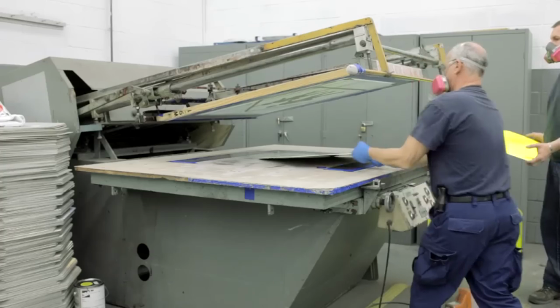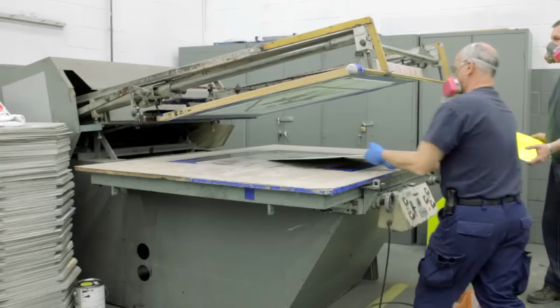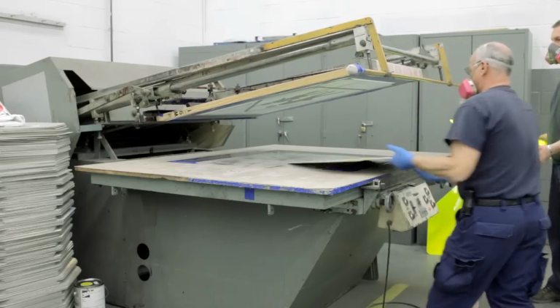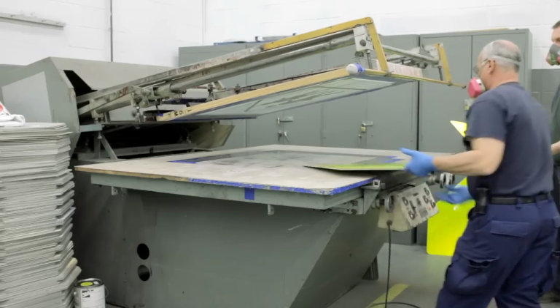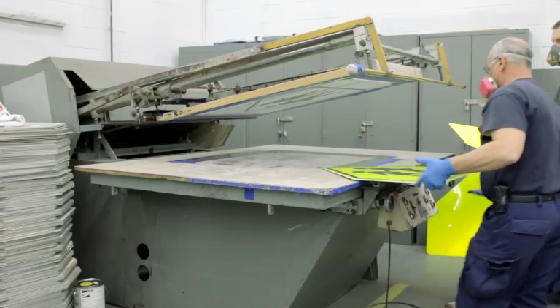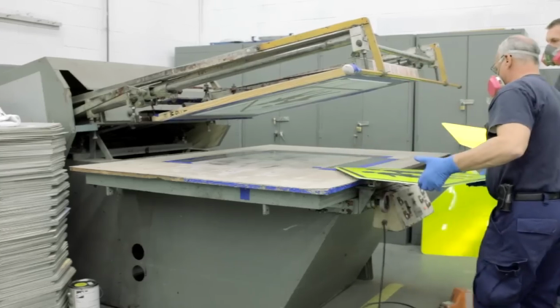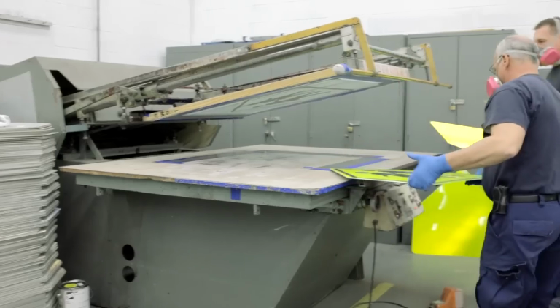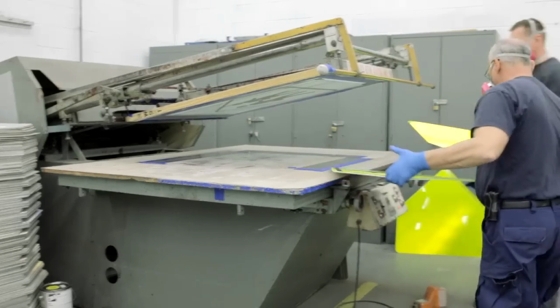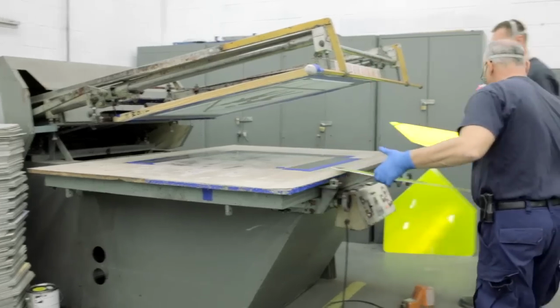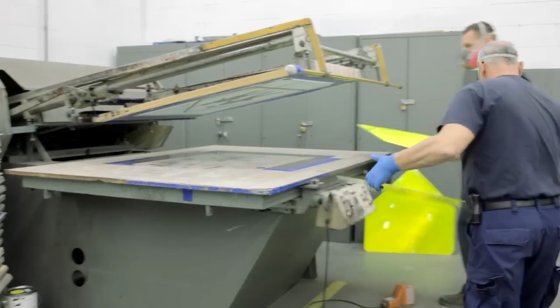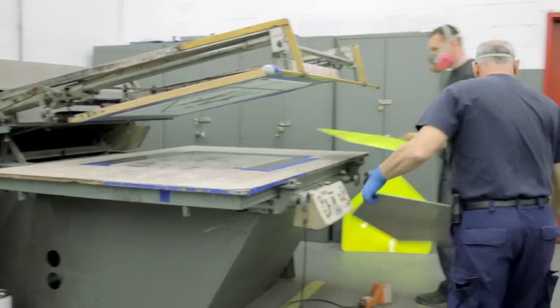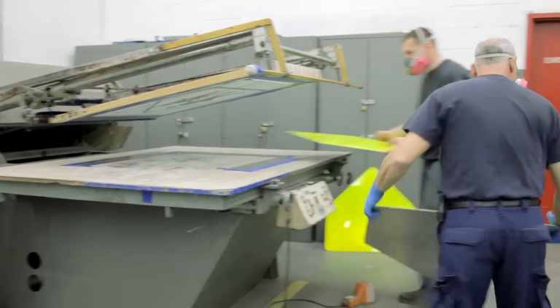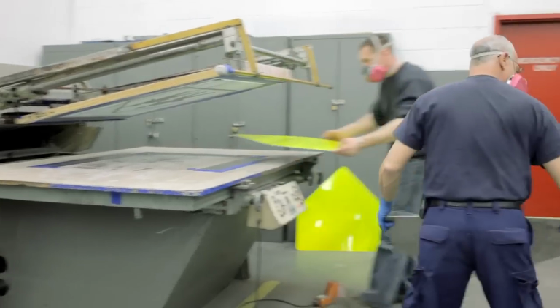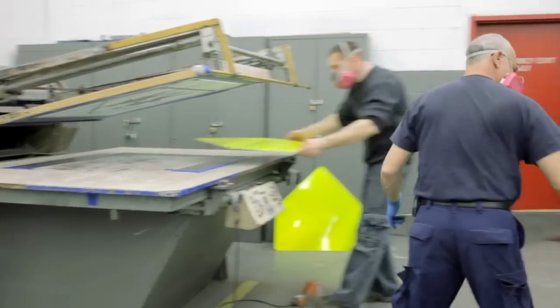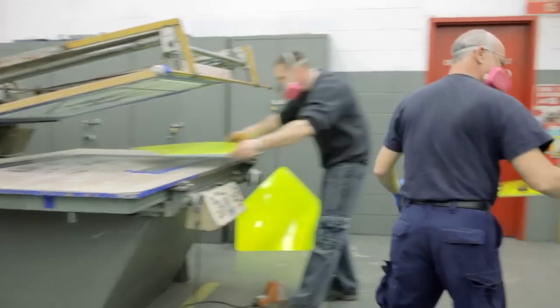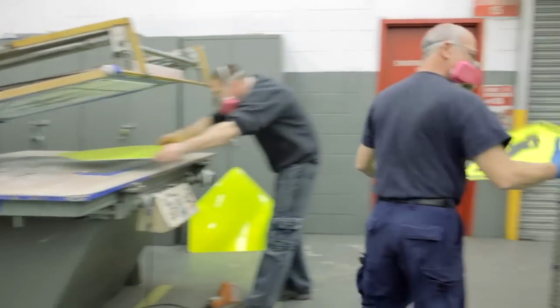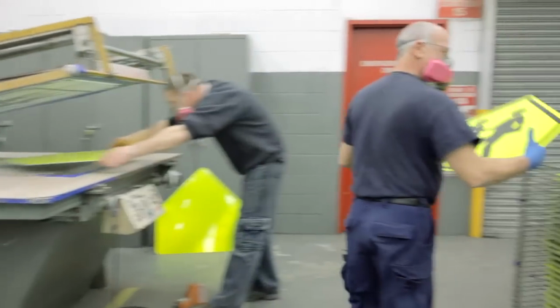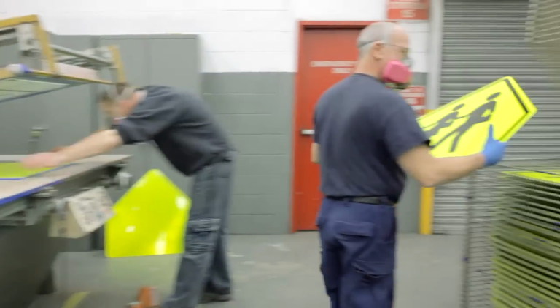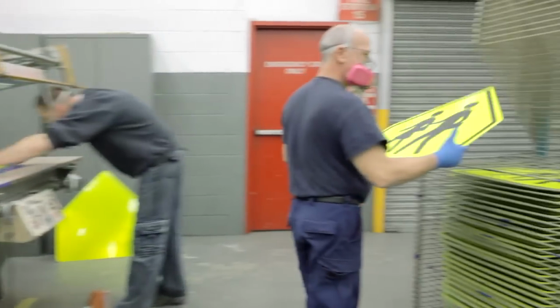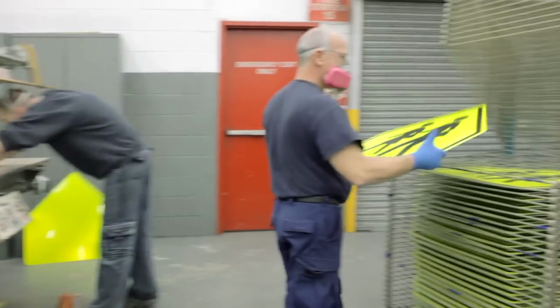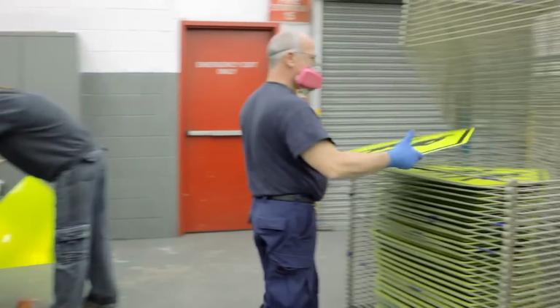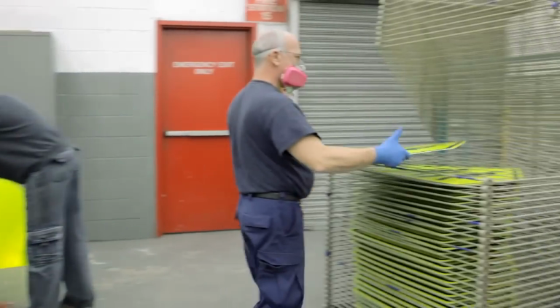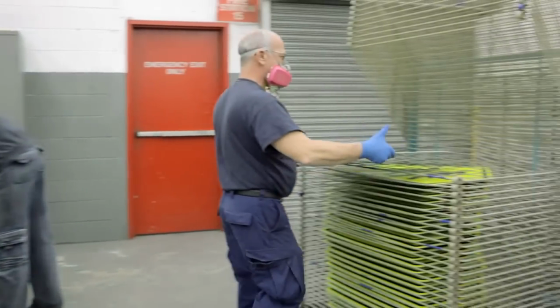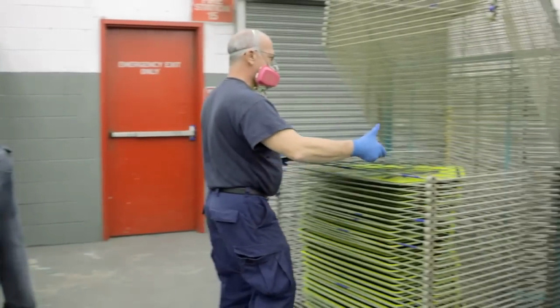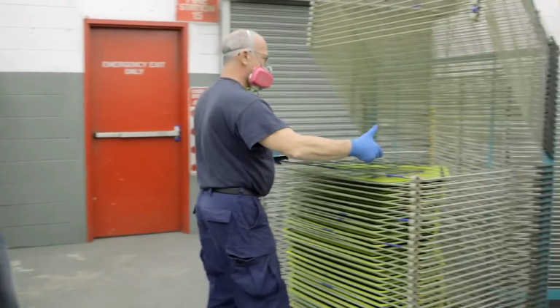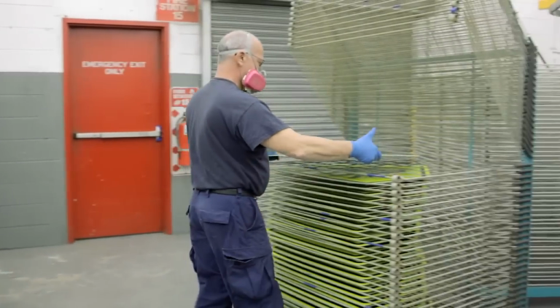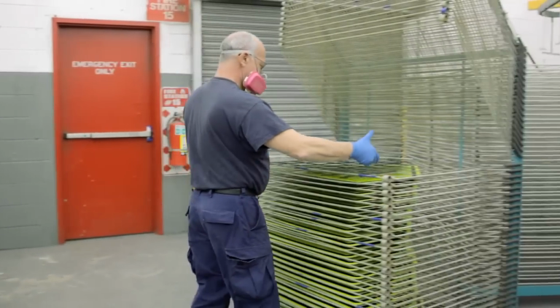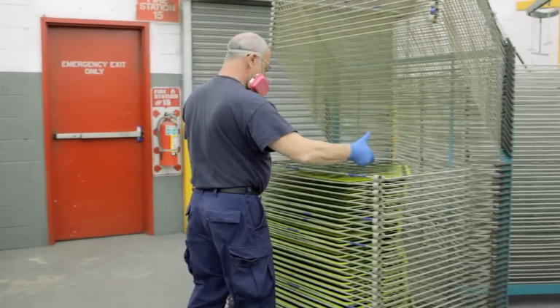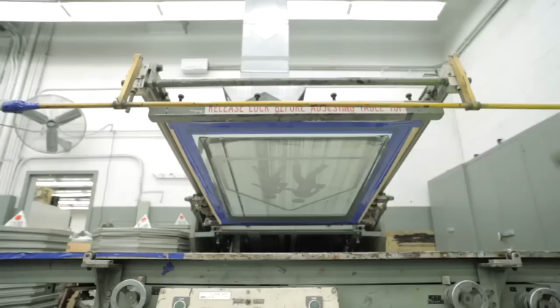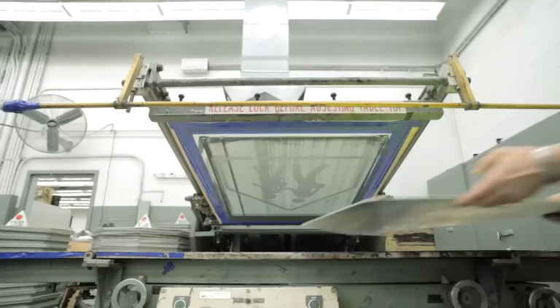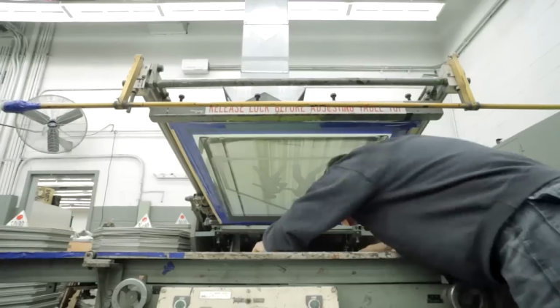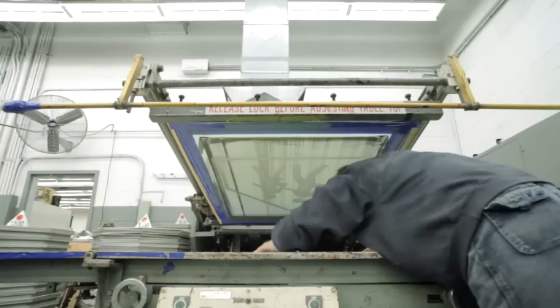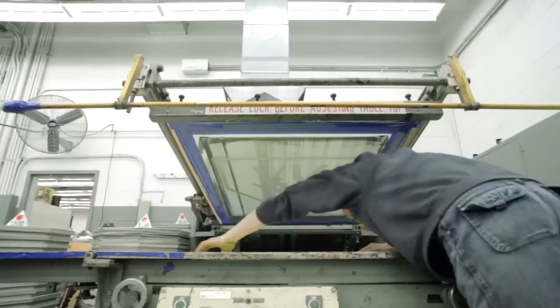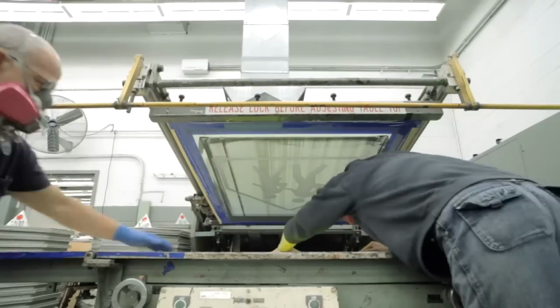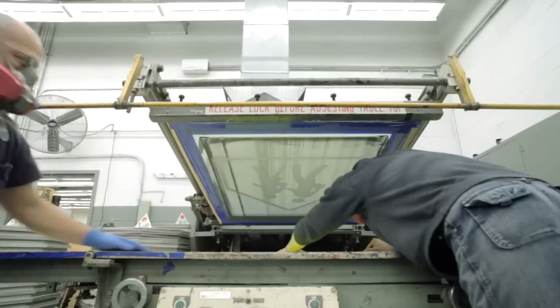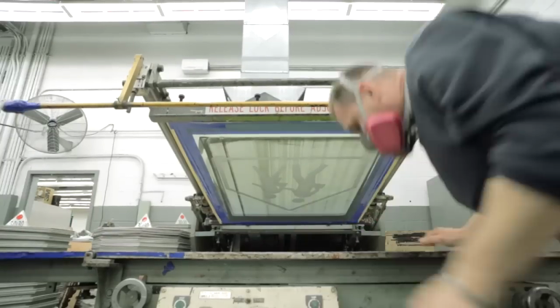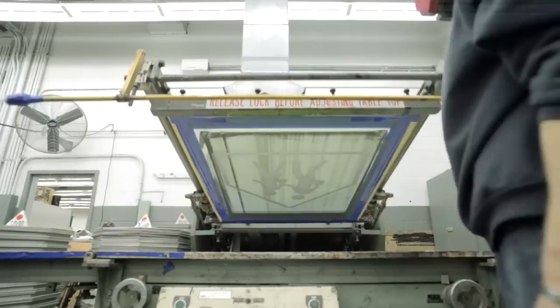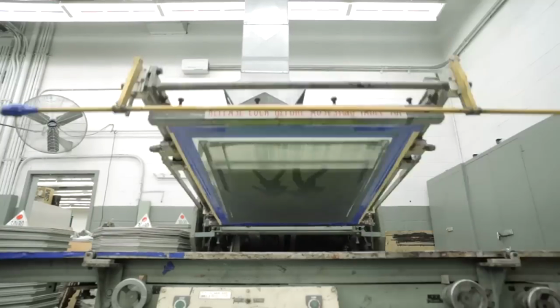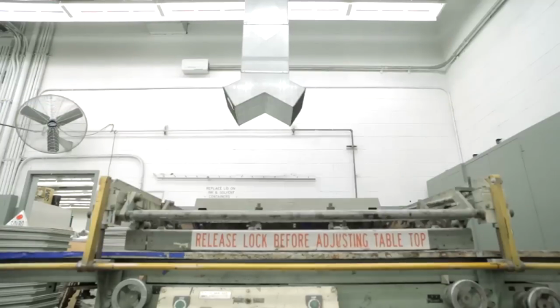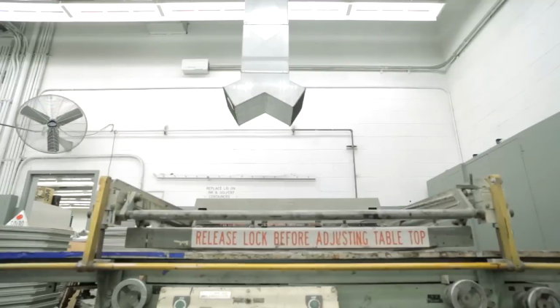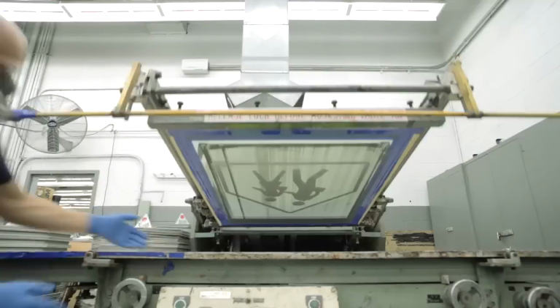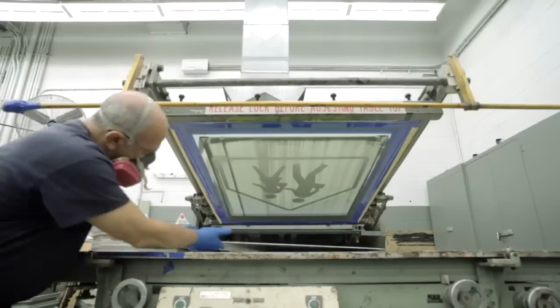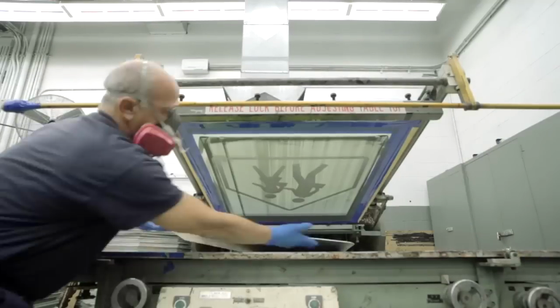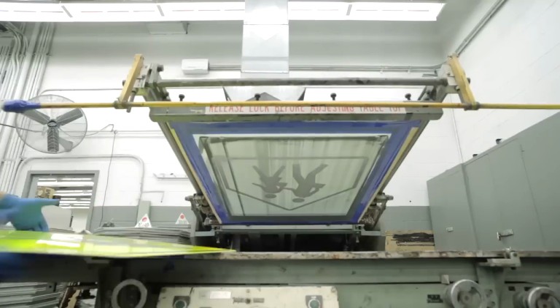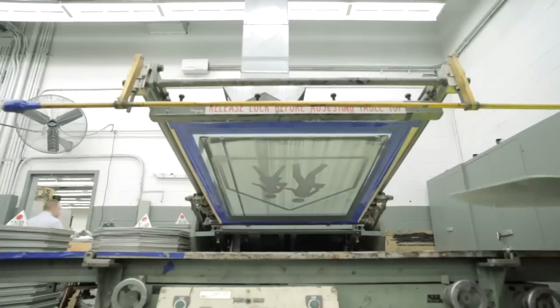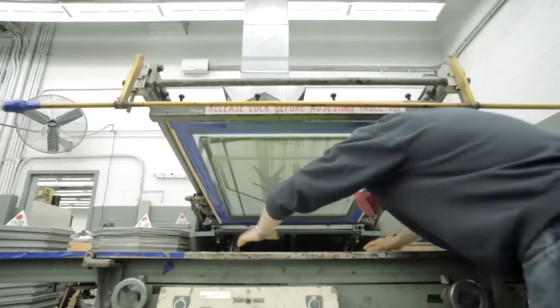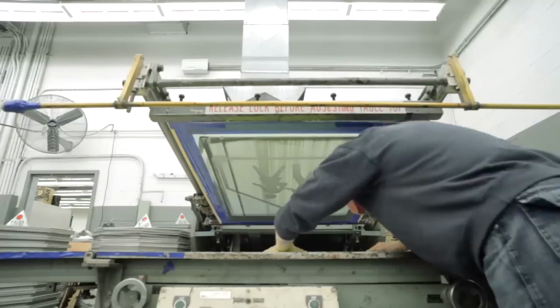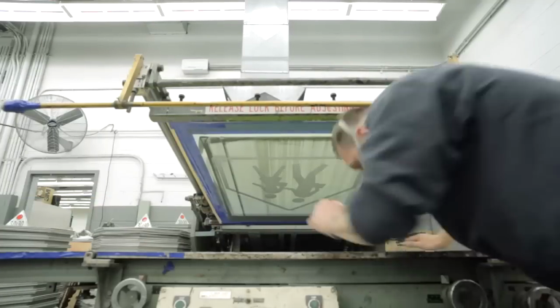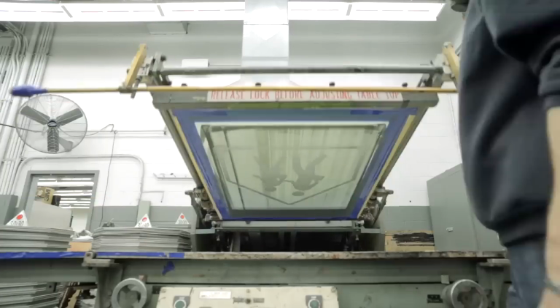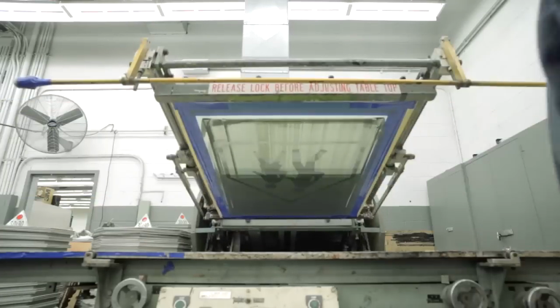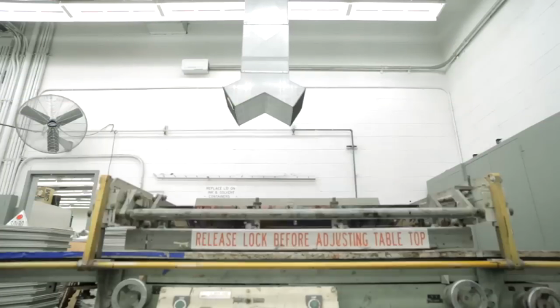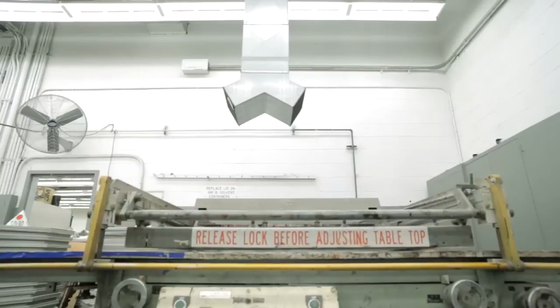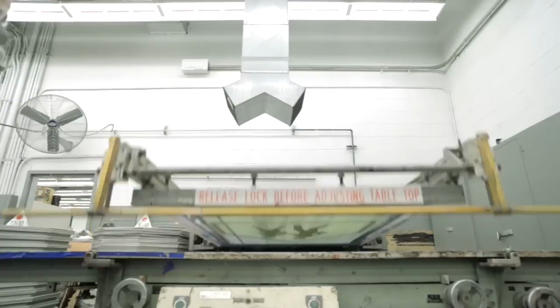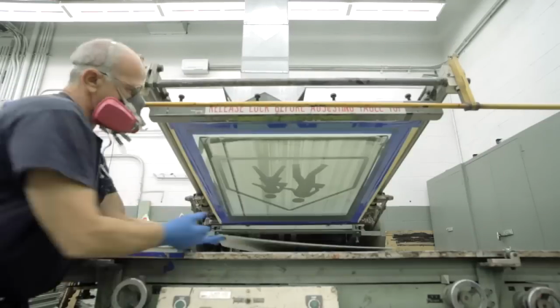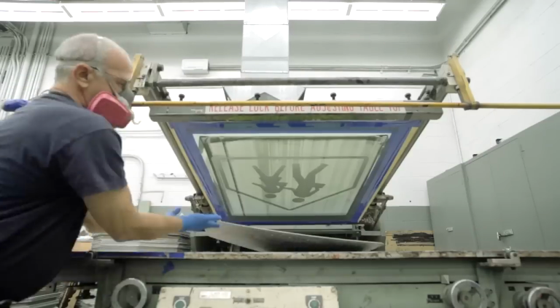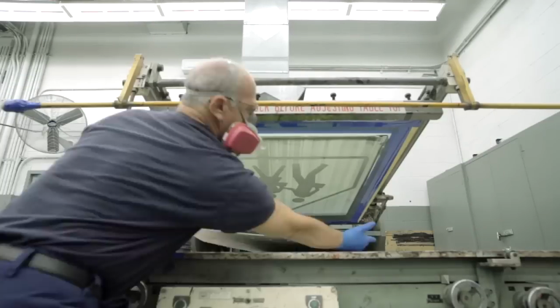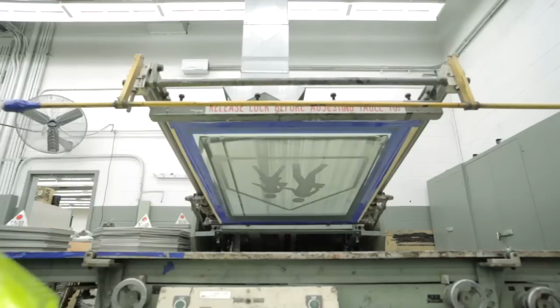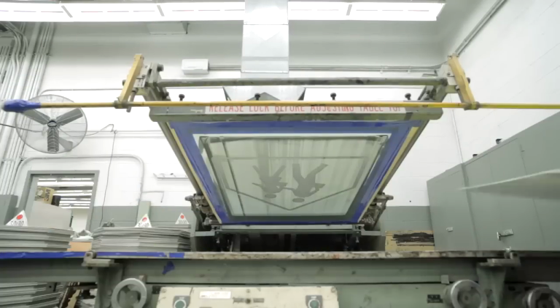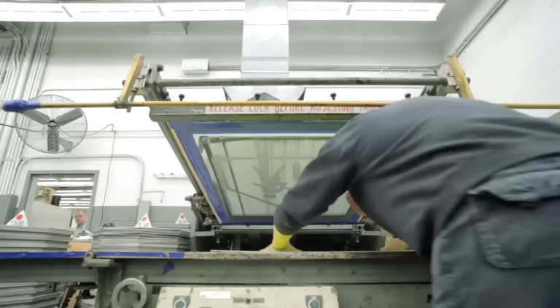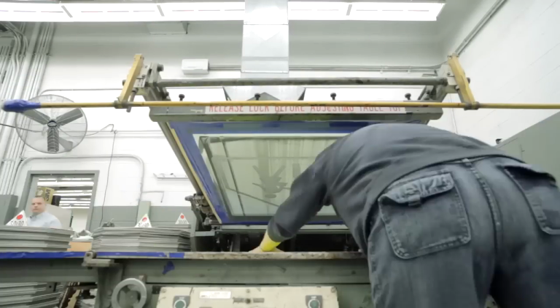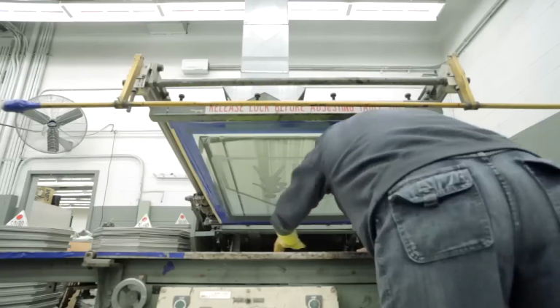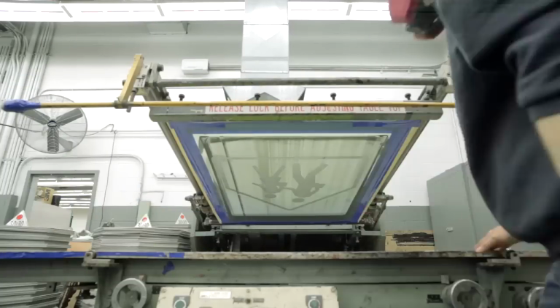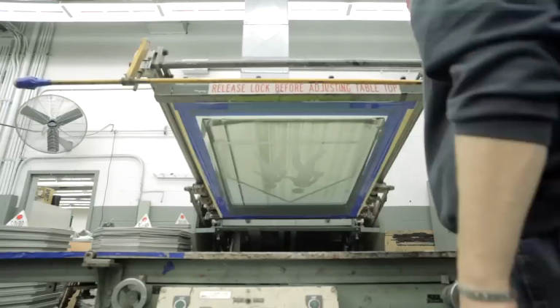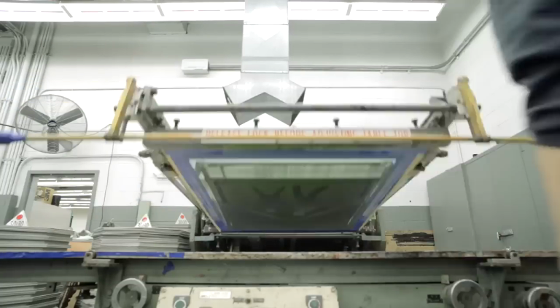Pedestrians, bicyclists, bus drivers, truck drivers, automobiles. We help everyone move along in New York City.